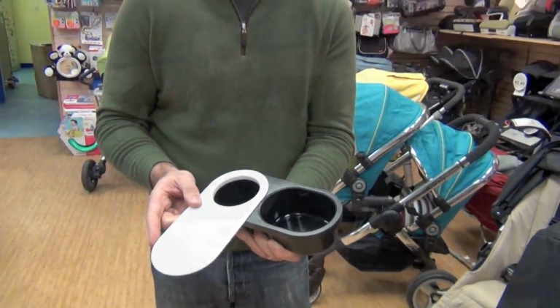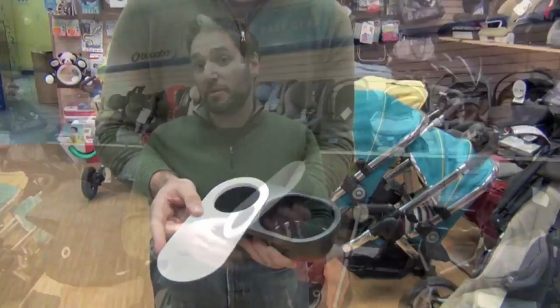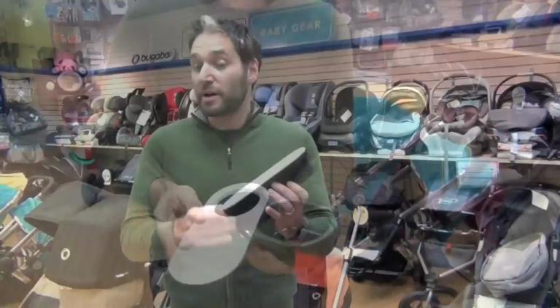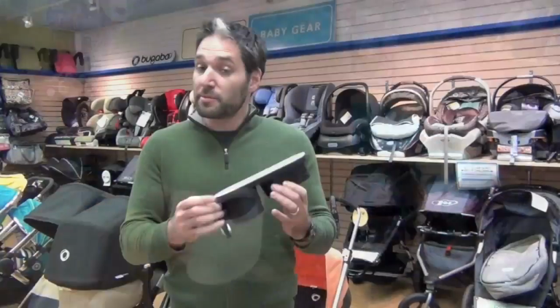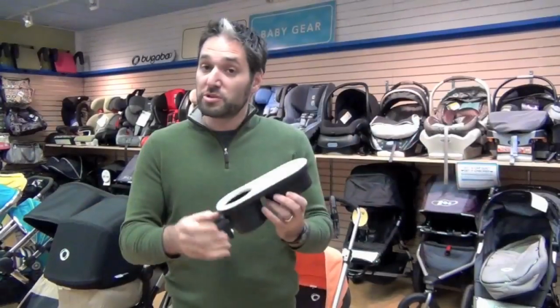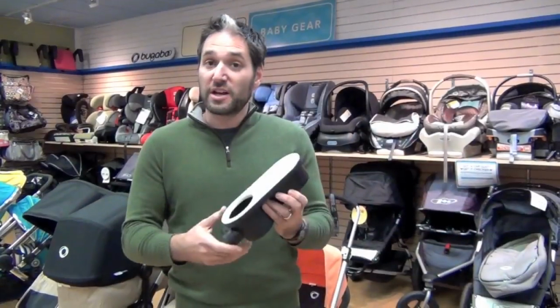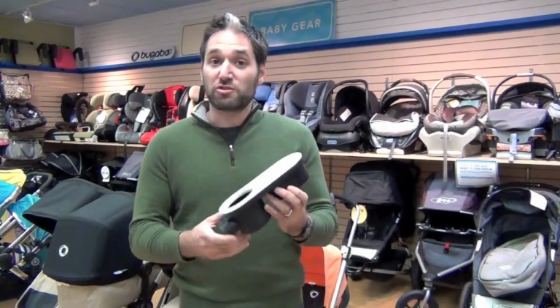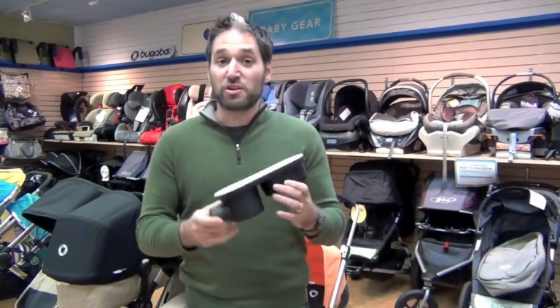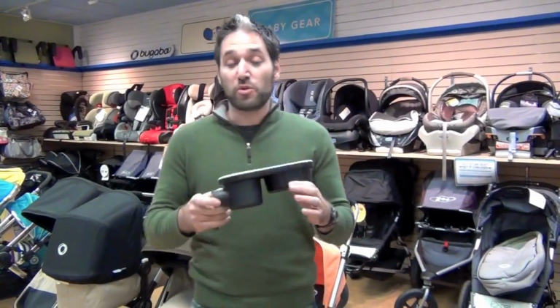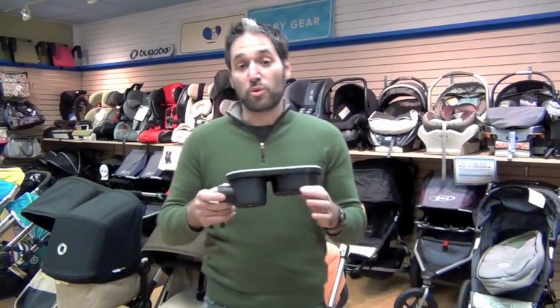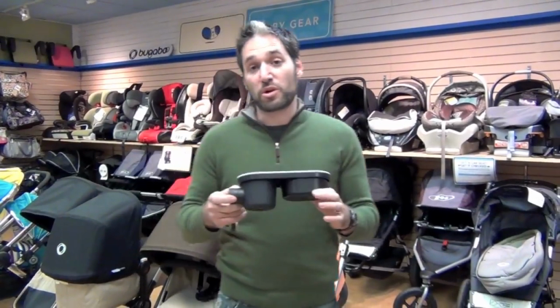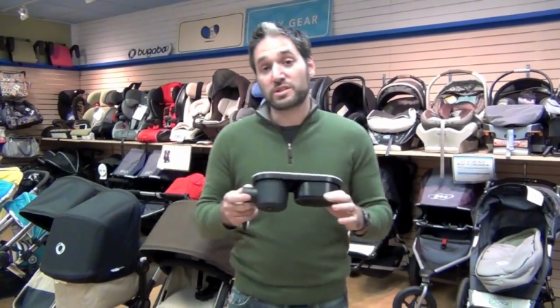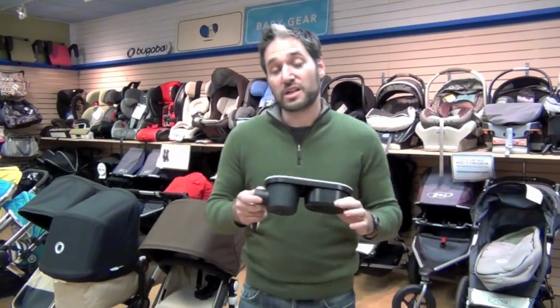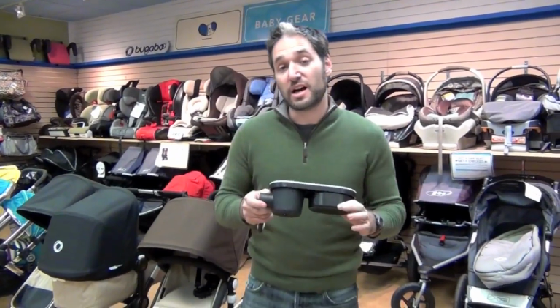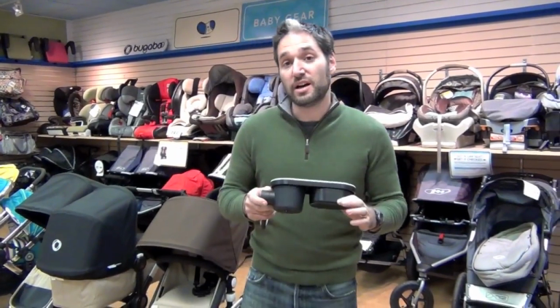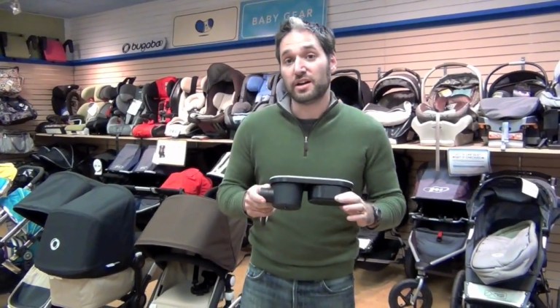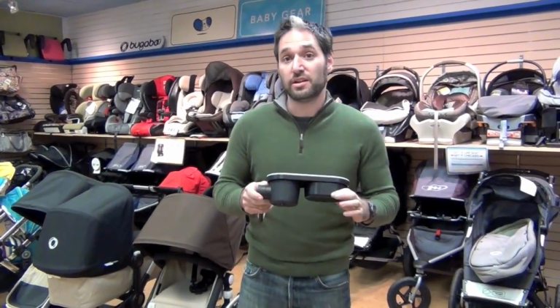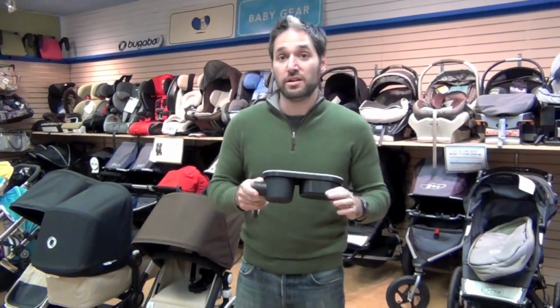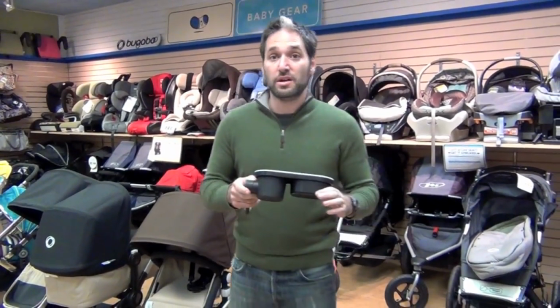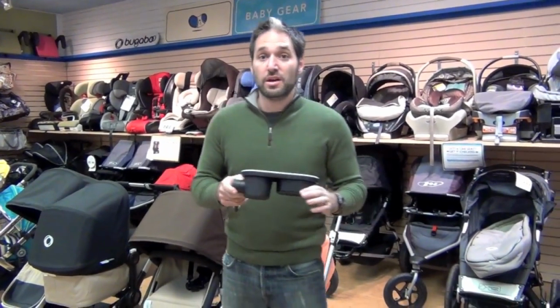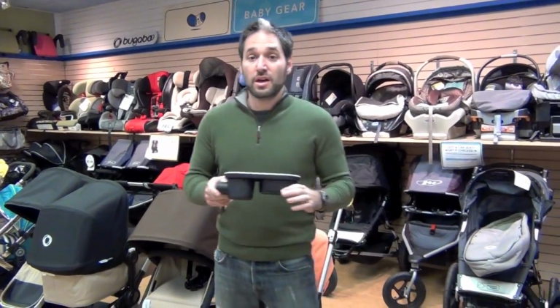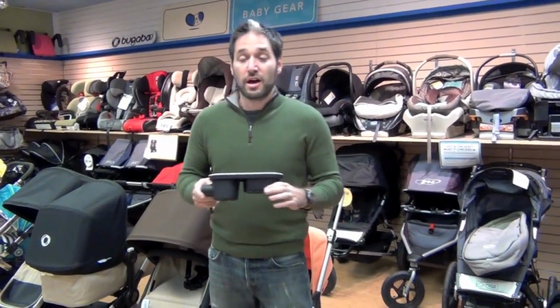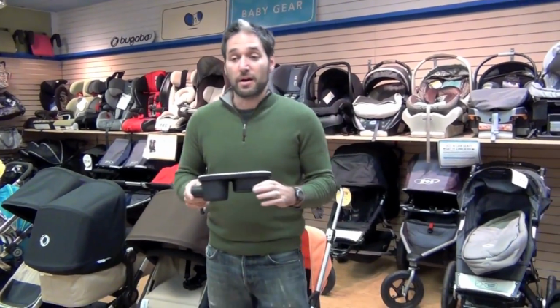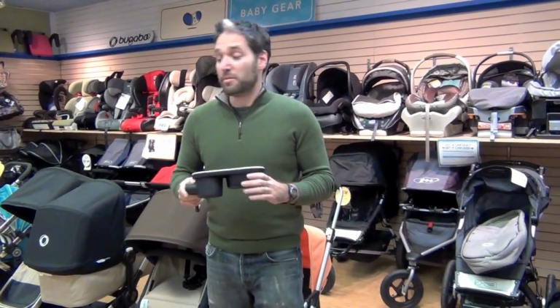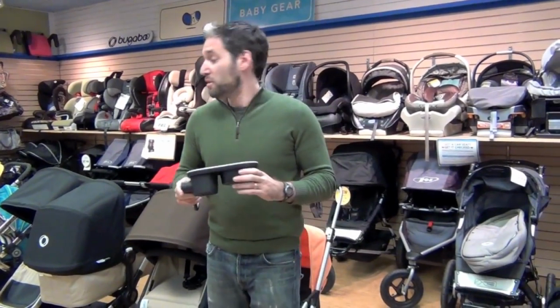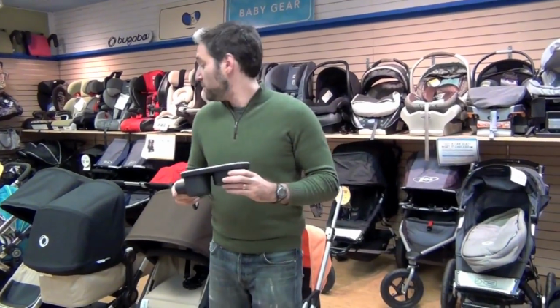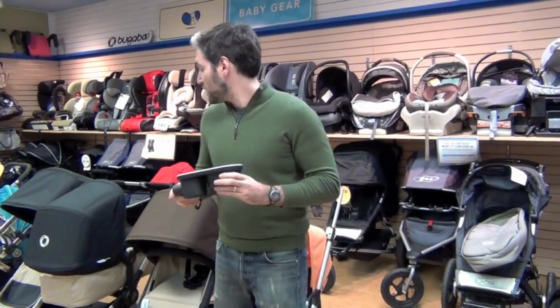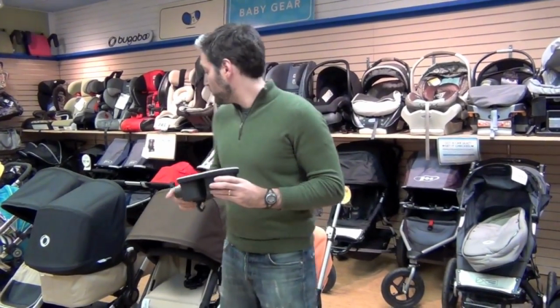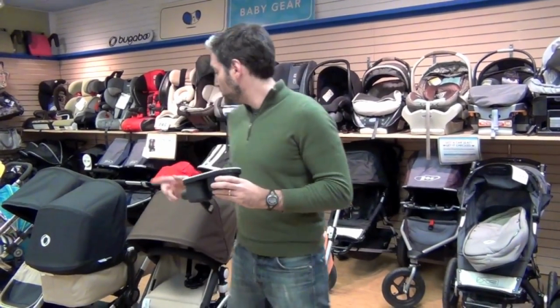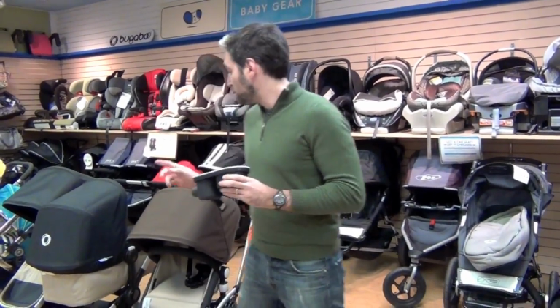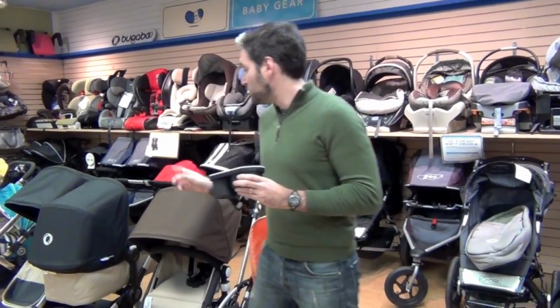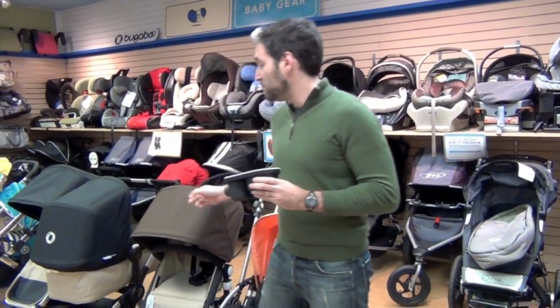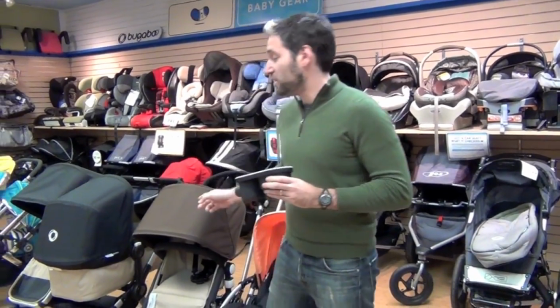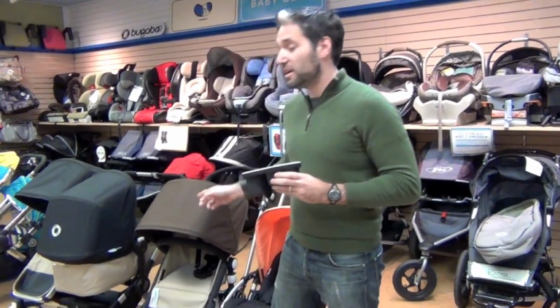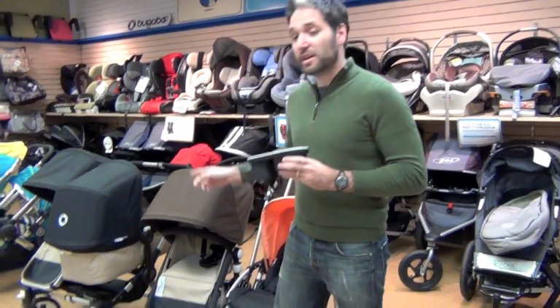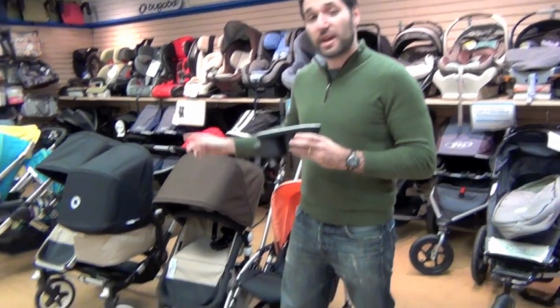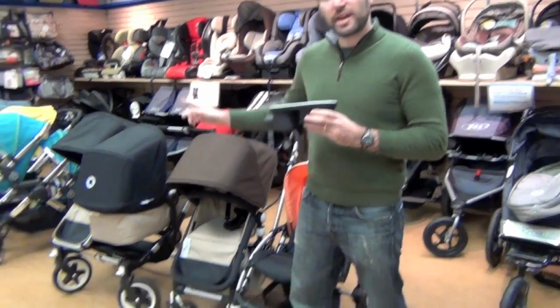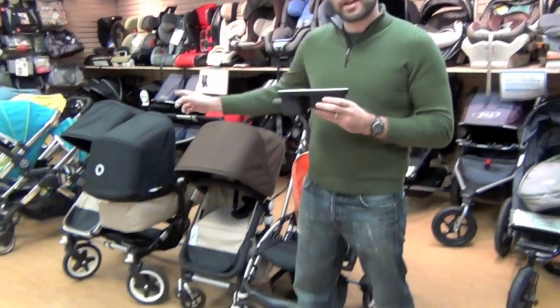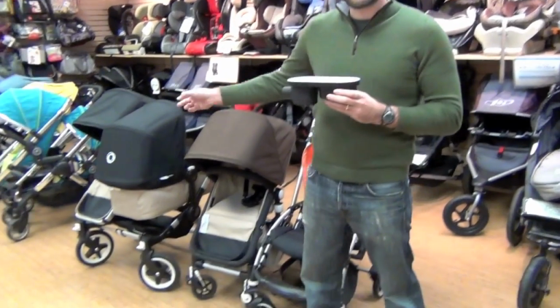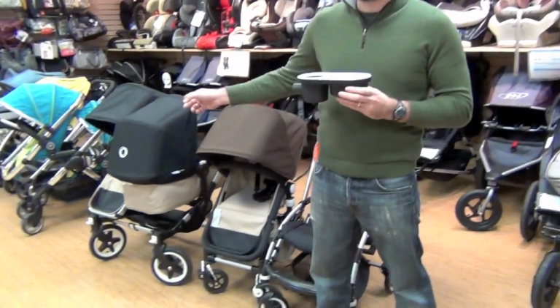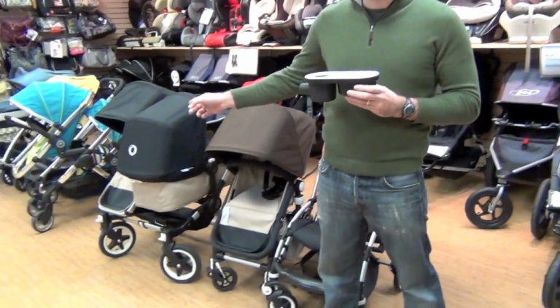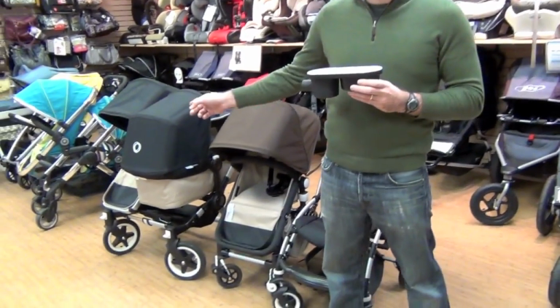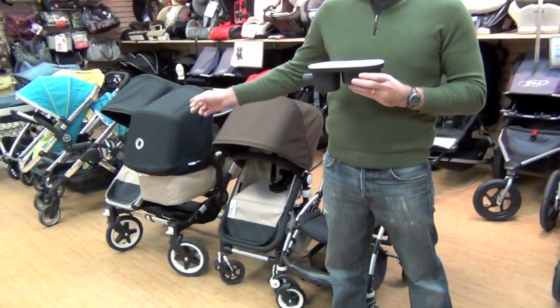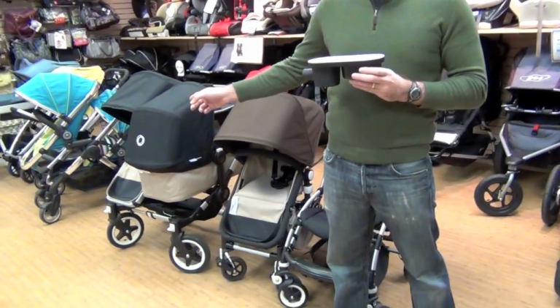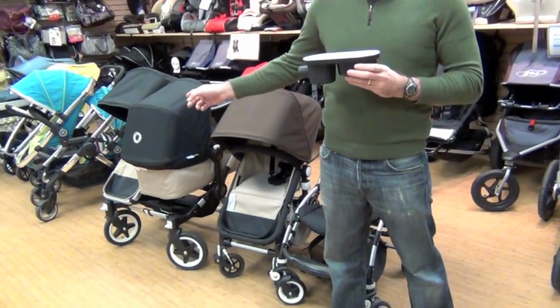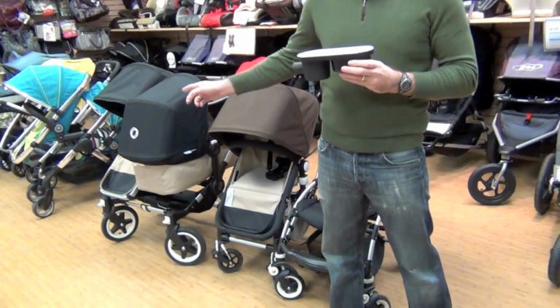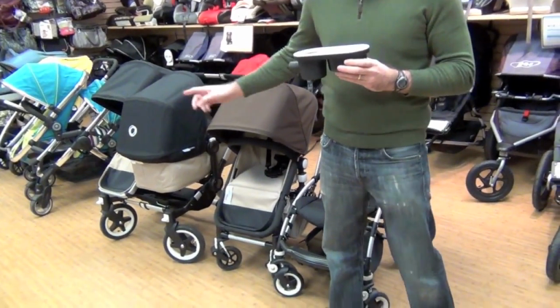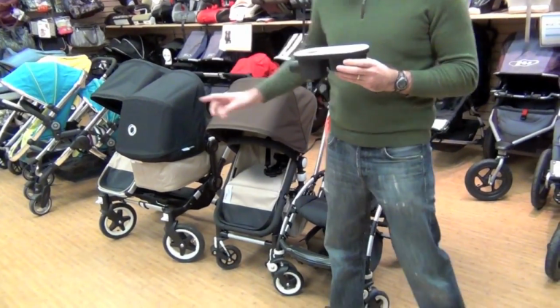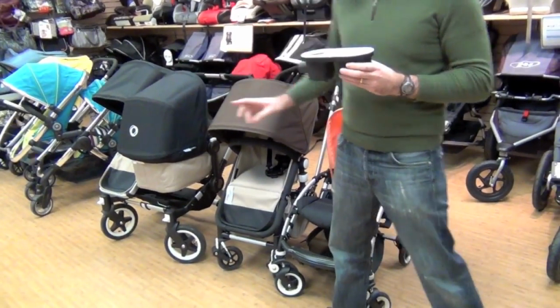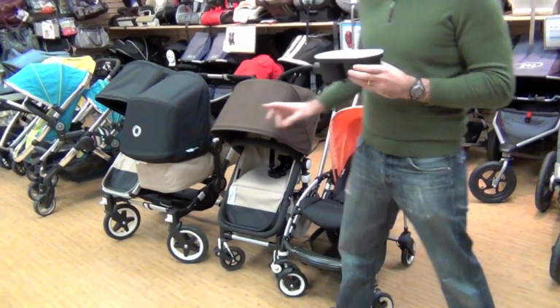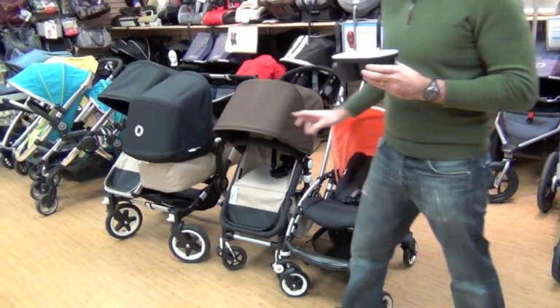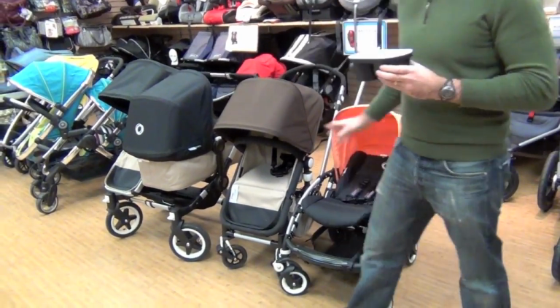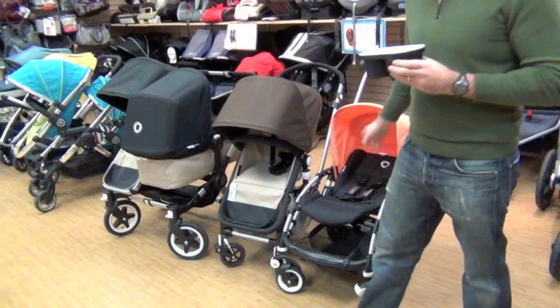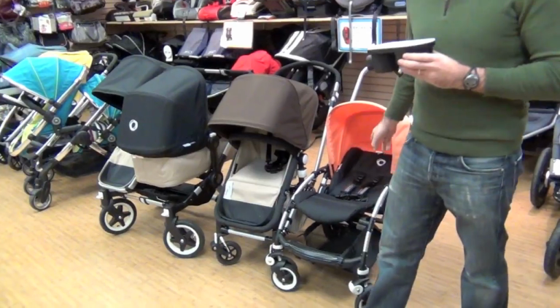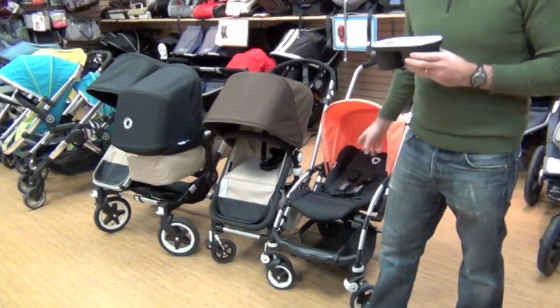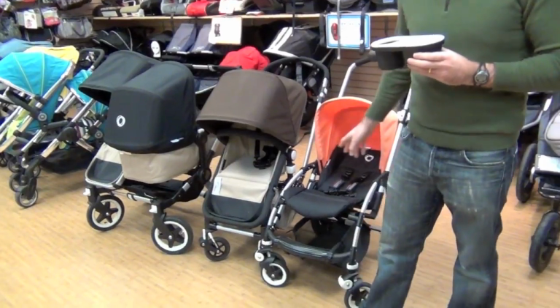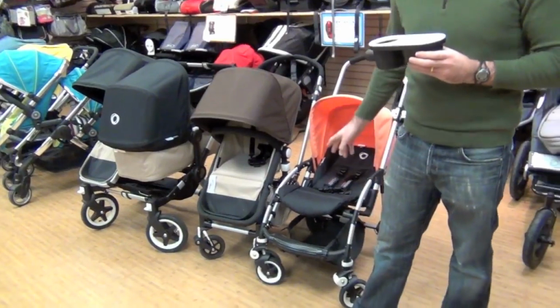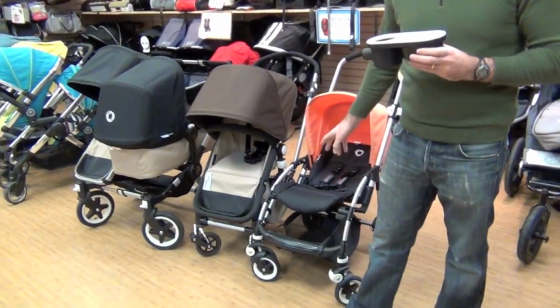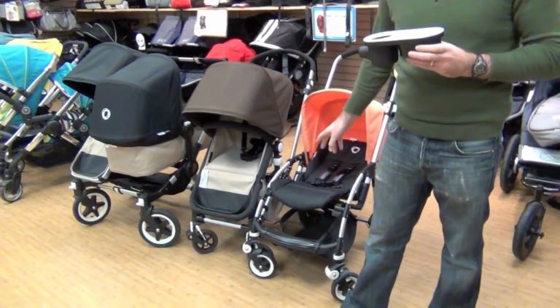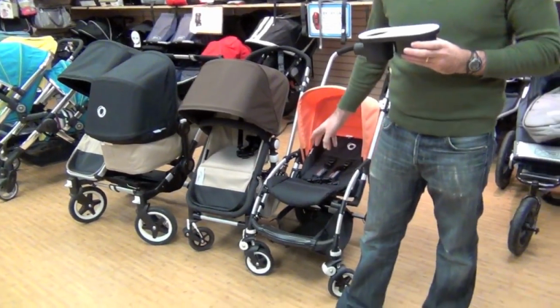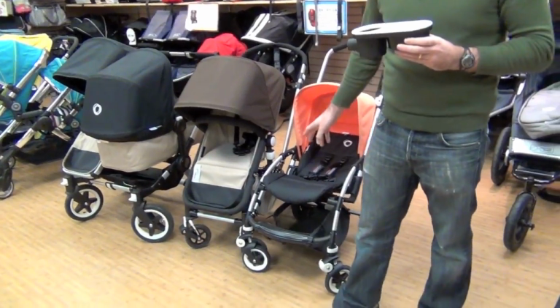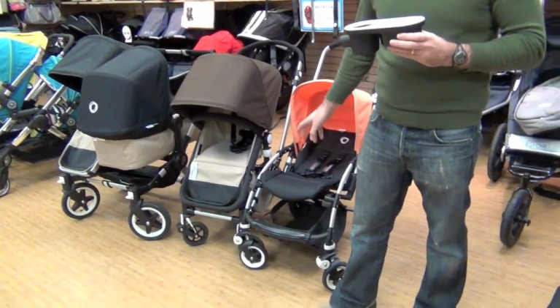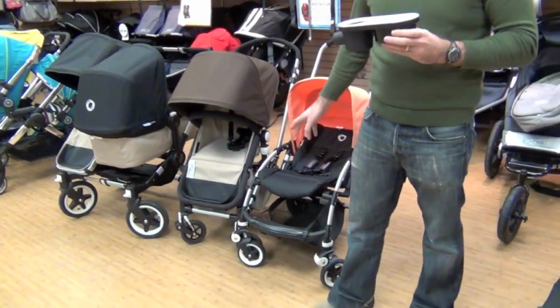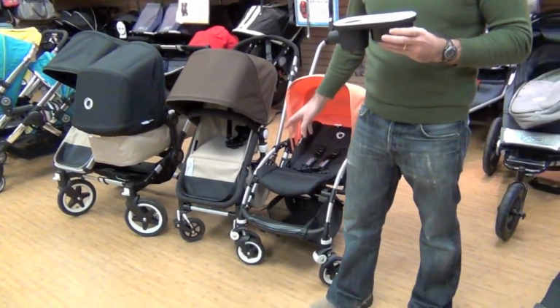The Bugaboo Snack Tray works on the Bugaboo Chameleon and on the Bugaboo Donkey. It does not work on the Bugaboo Bee.